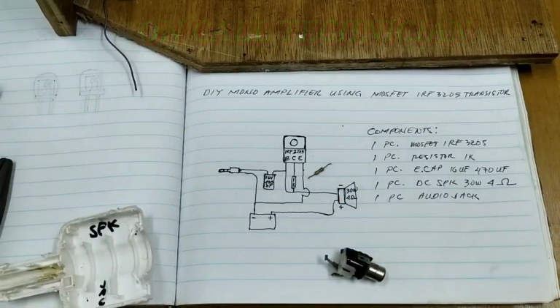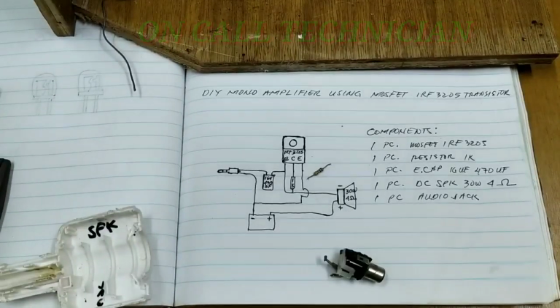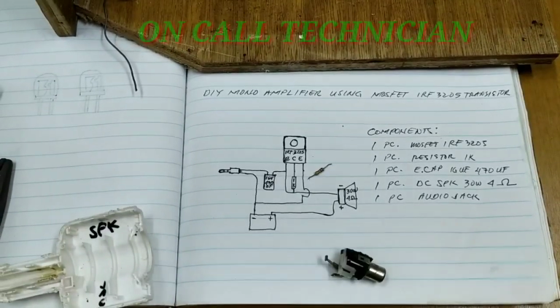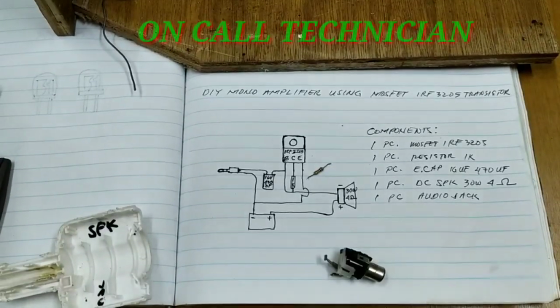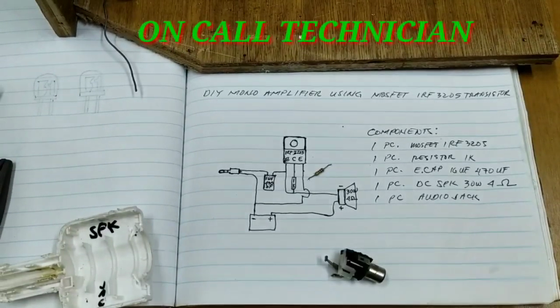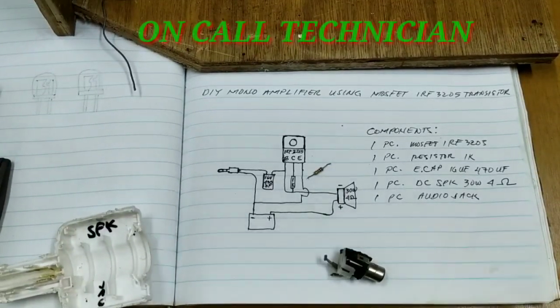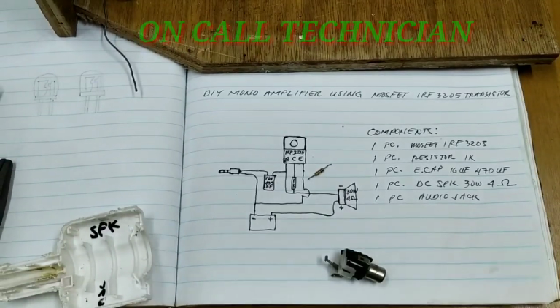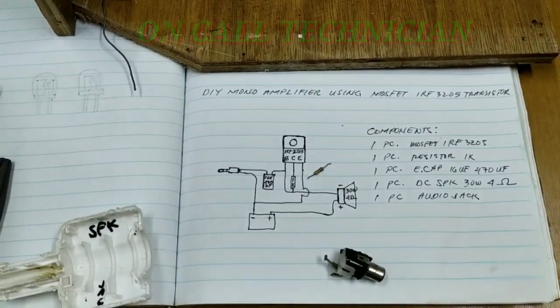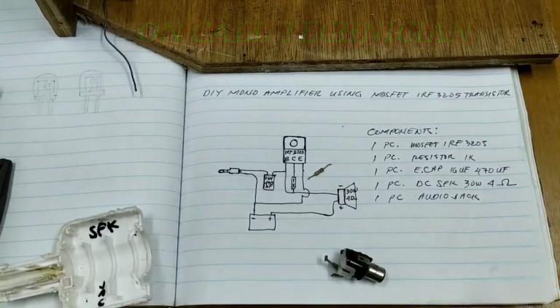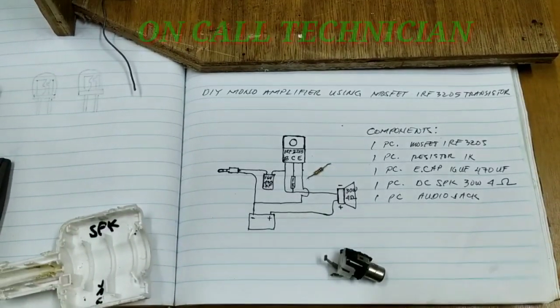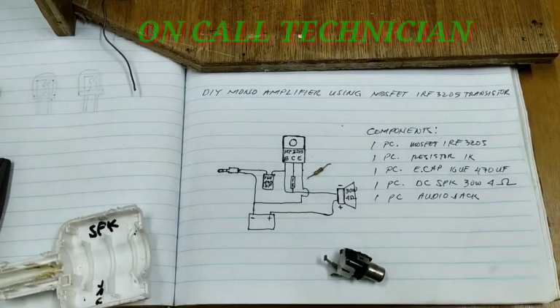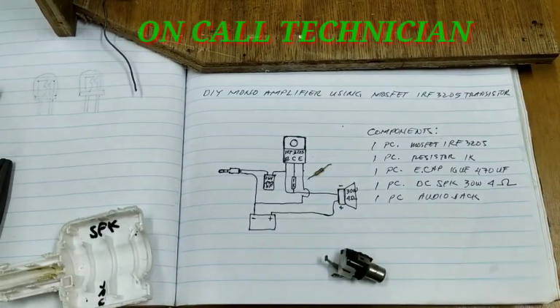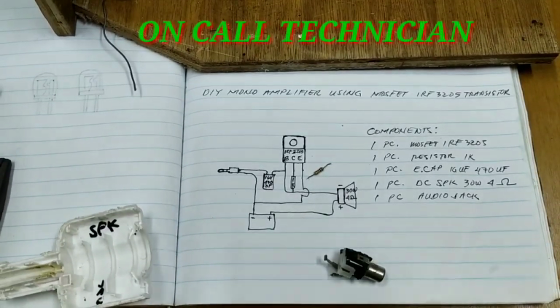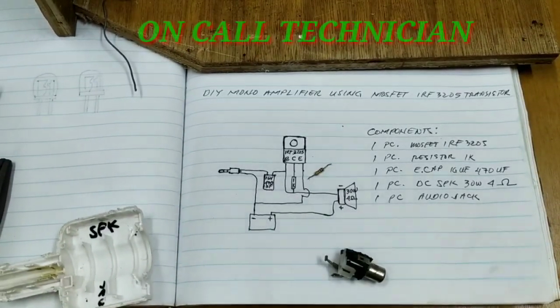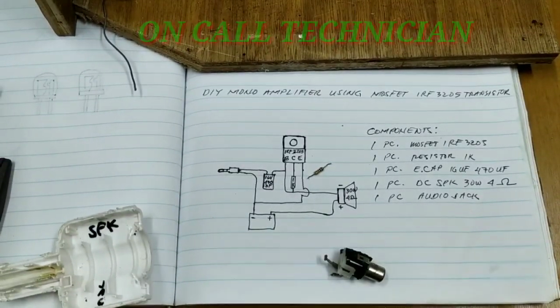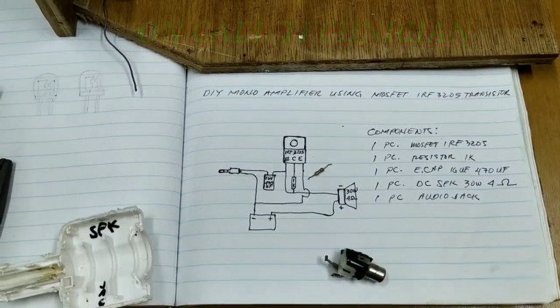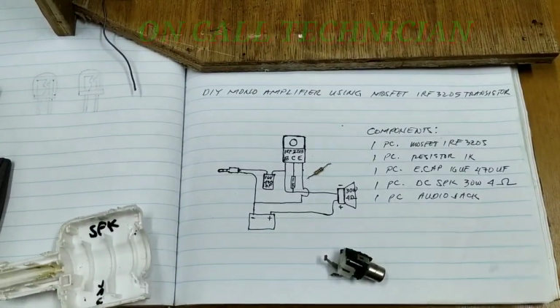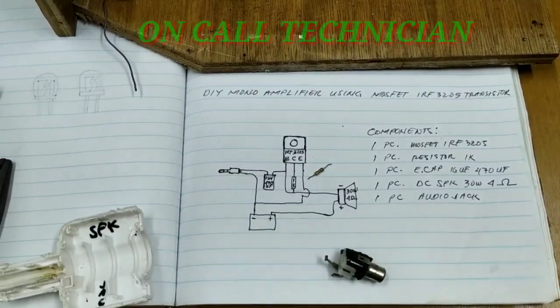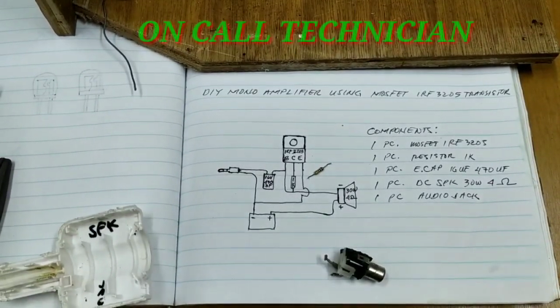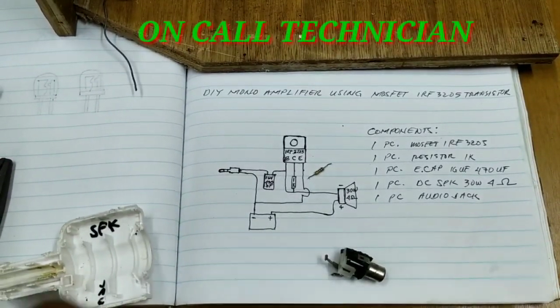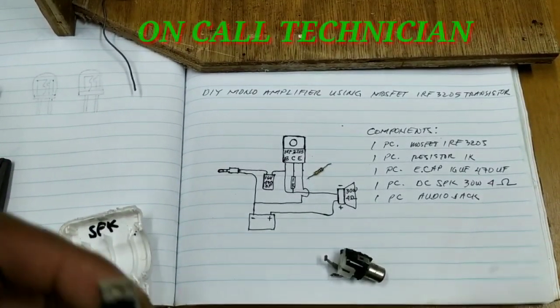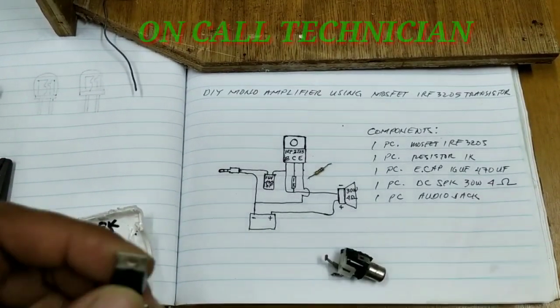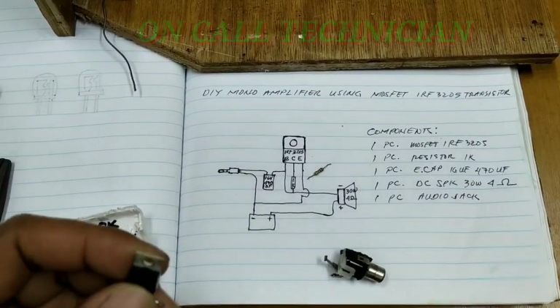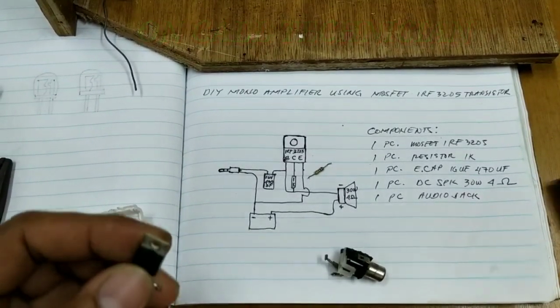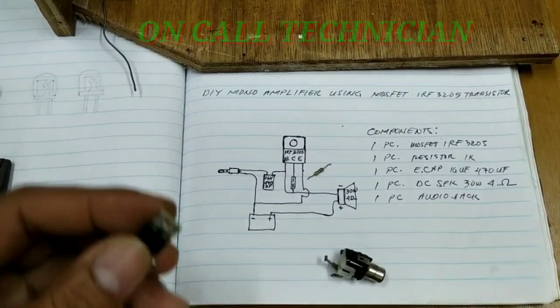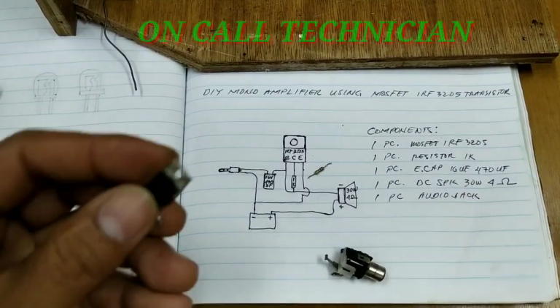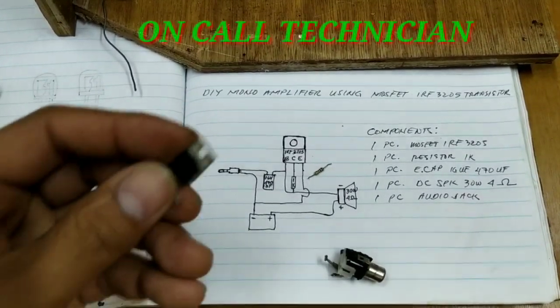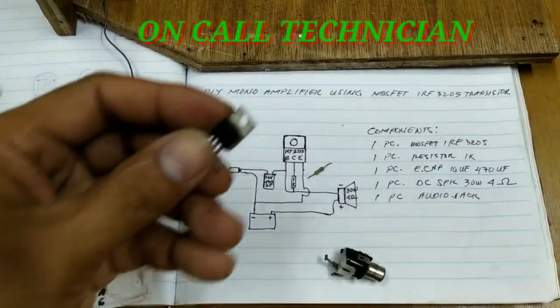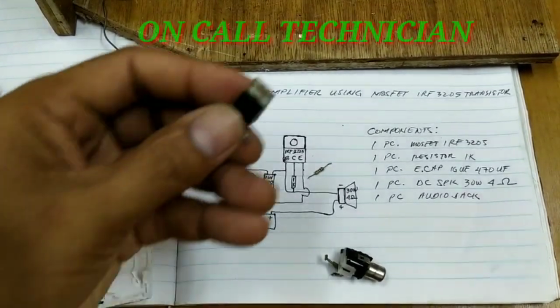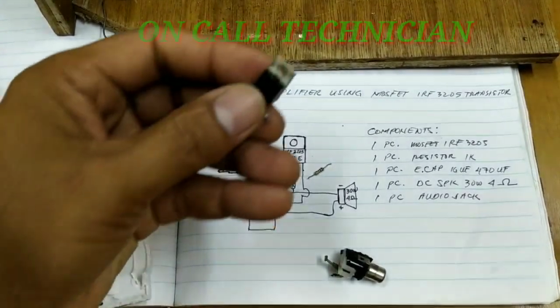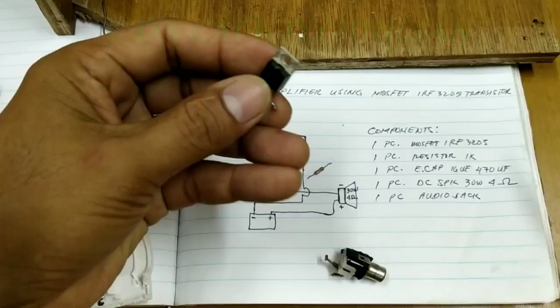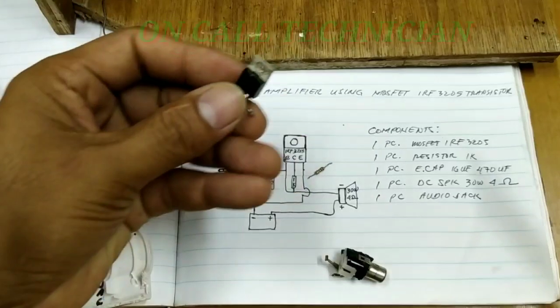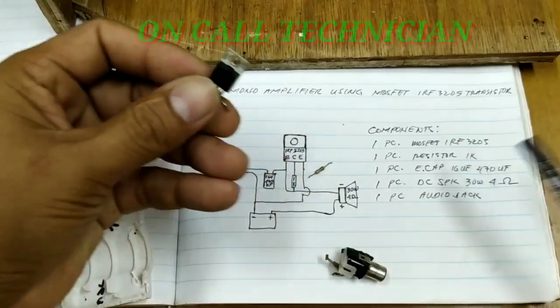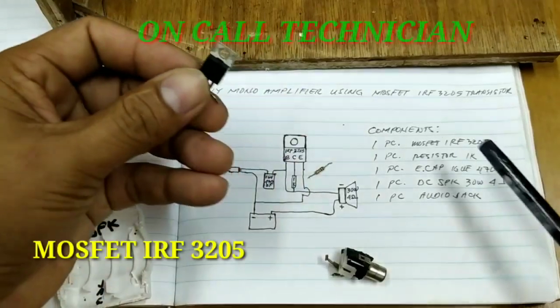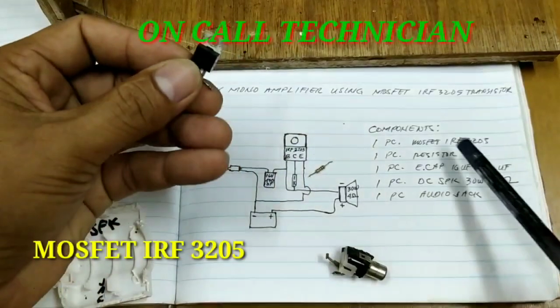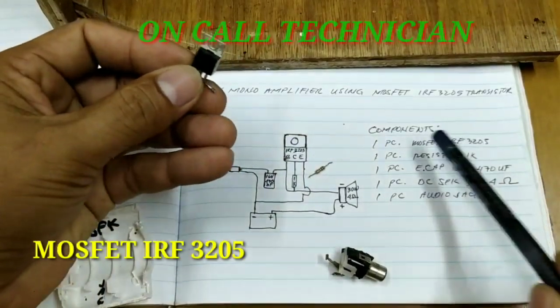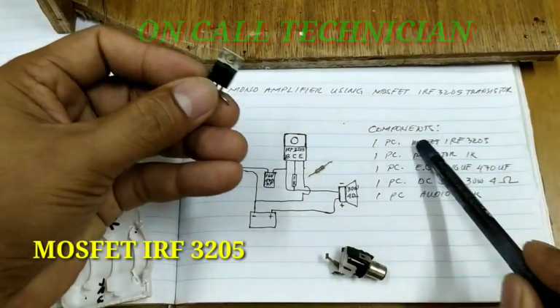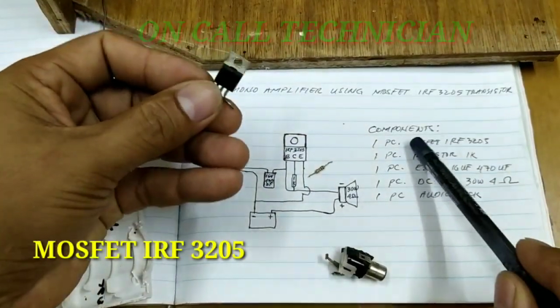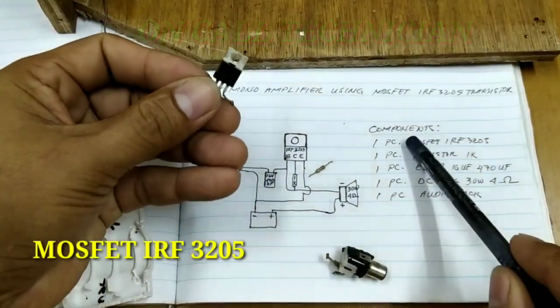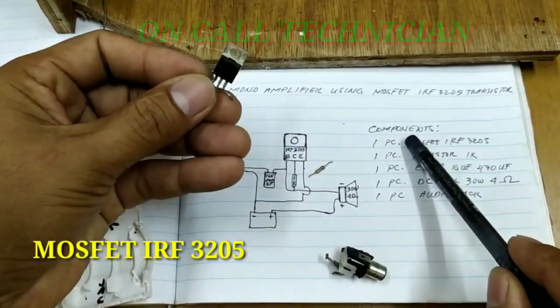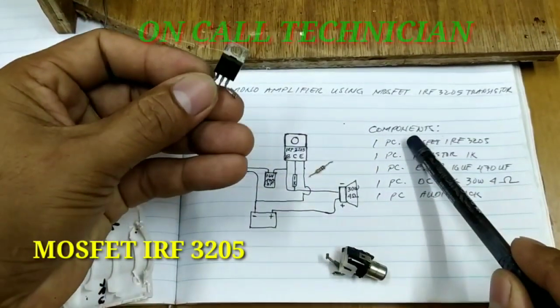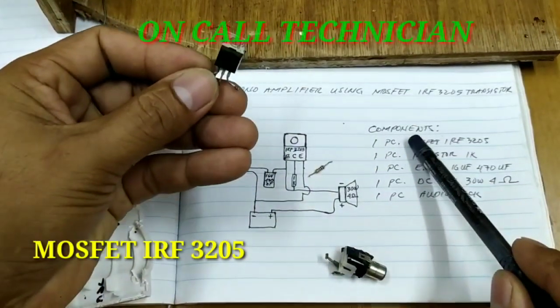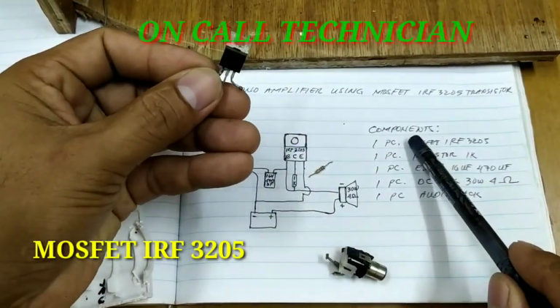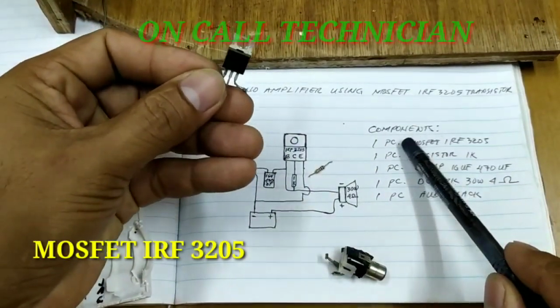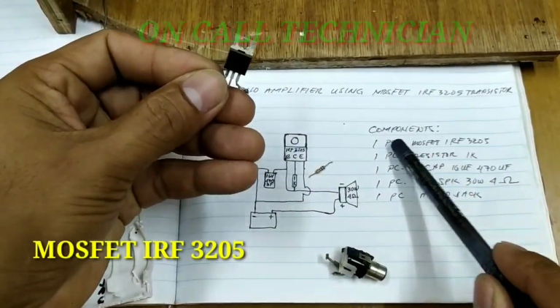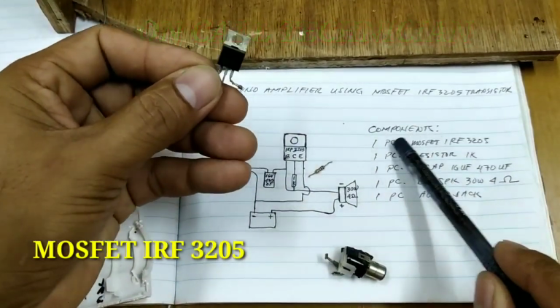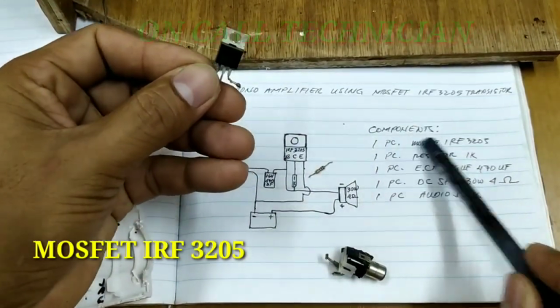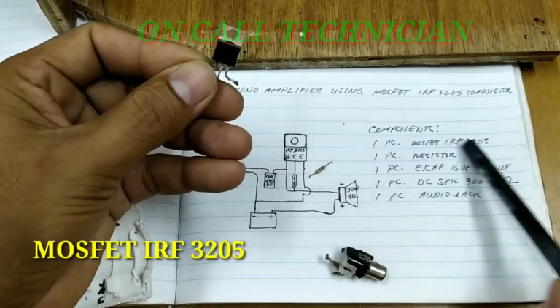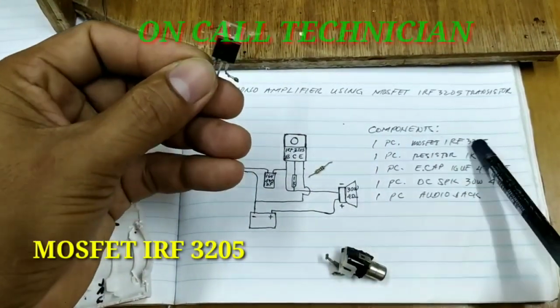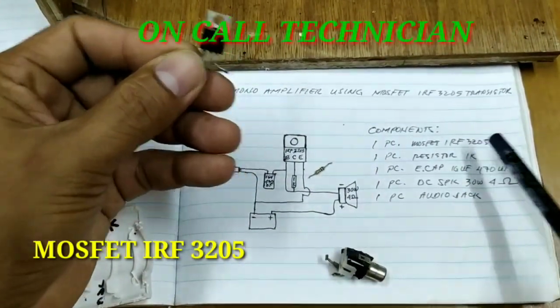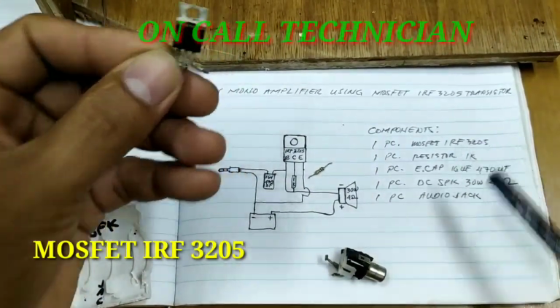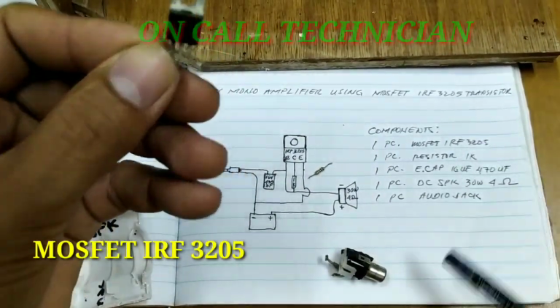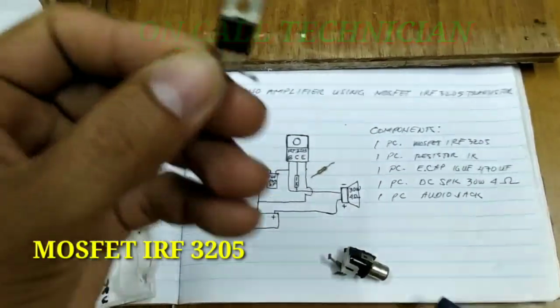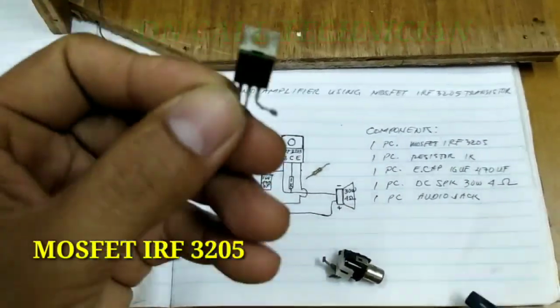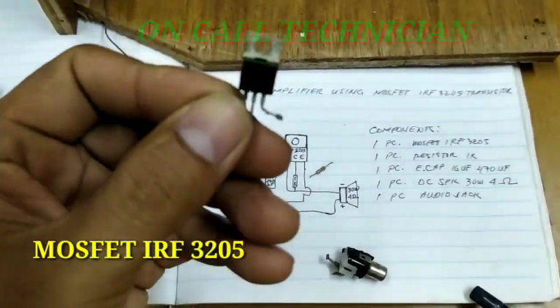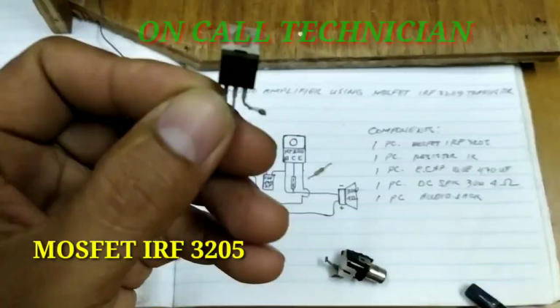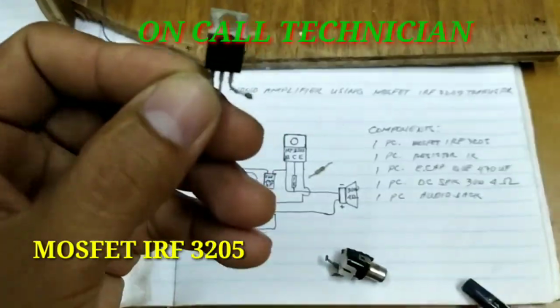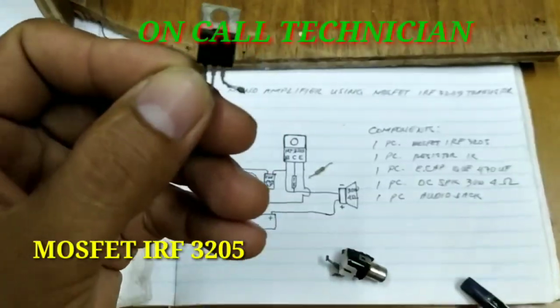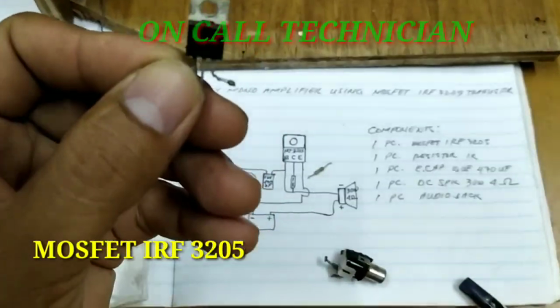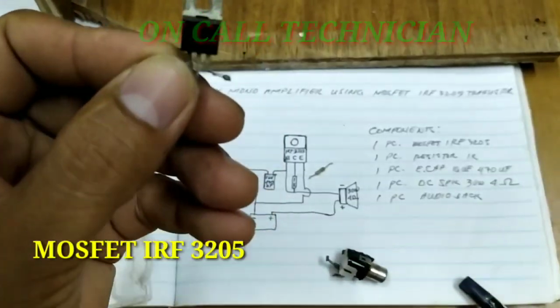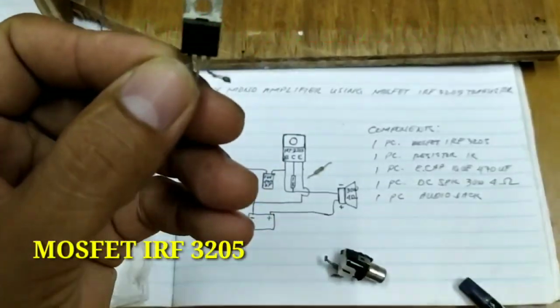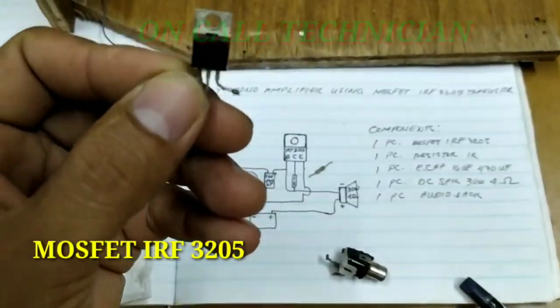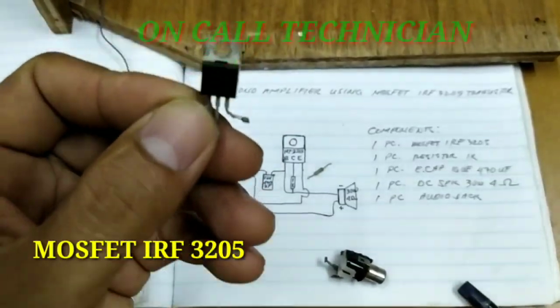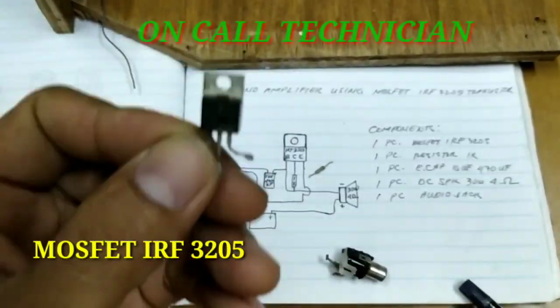Welcome back to my channel. Ngayon, ang ating gagawin ay mono amplifier.